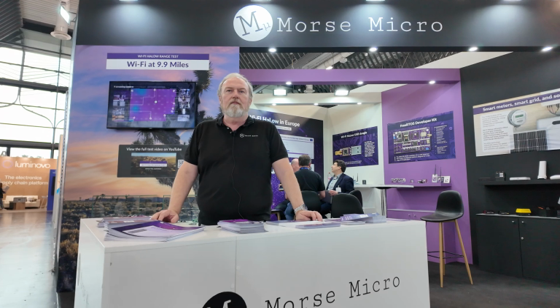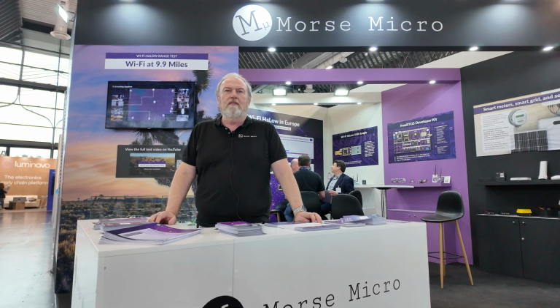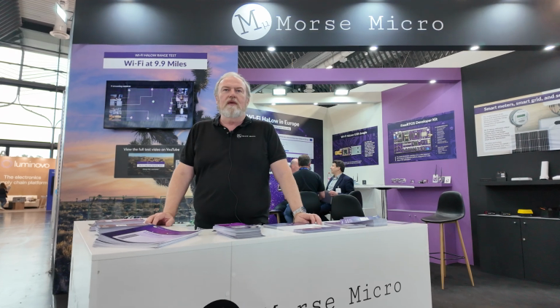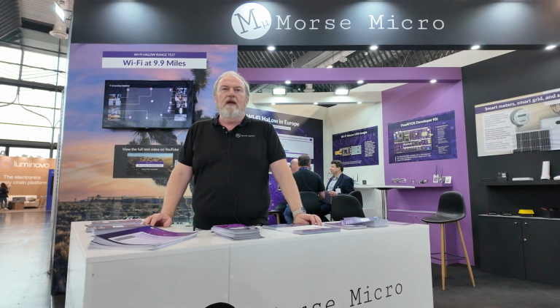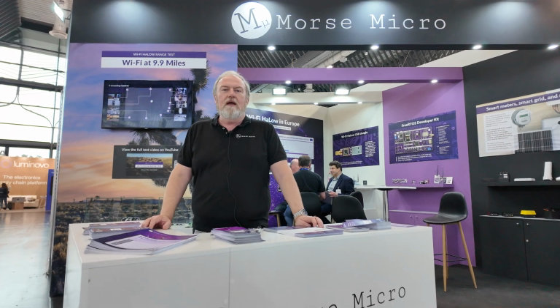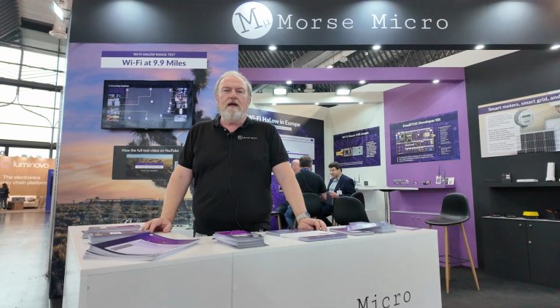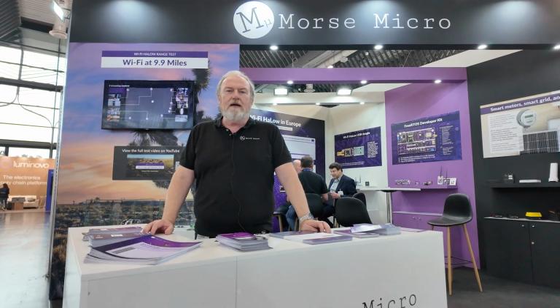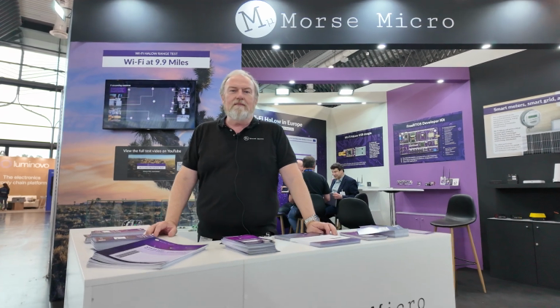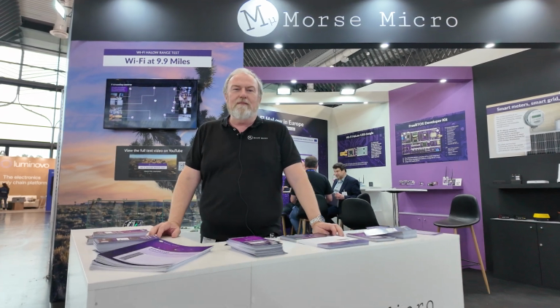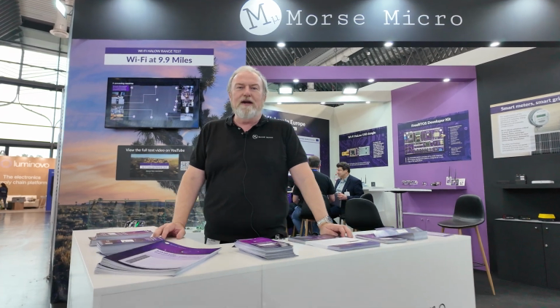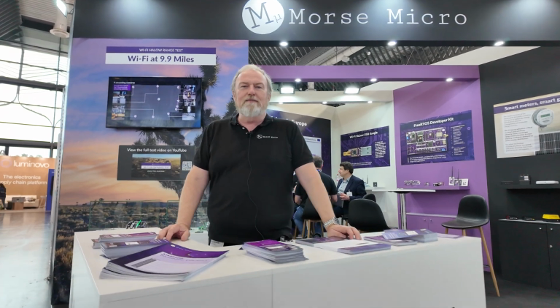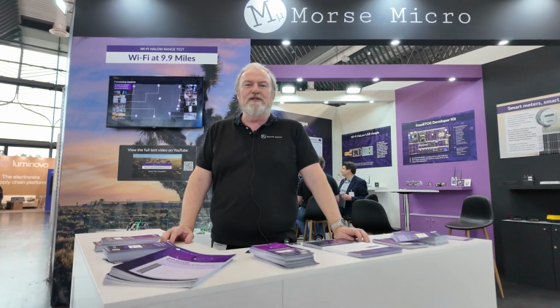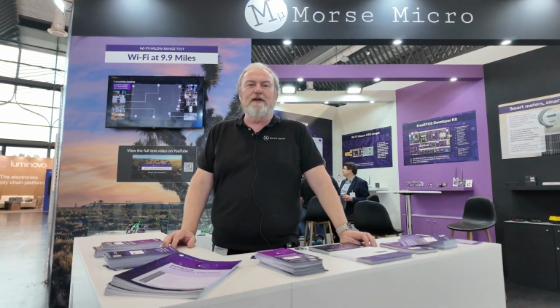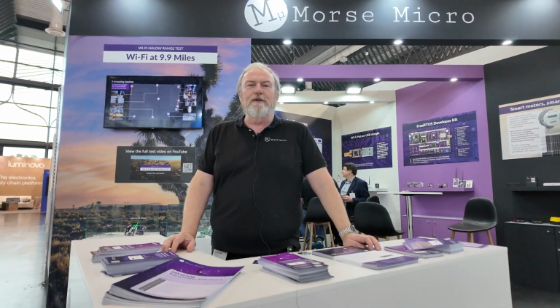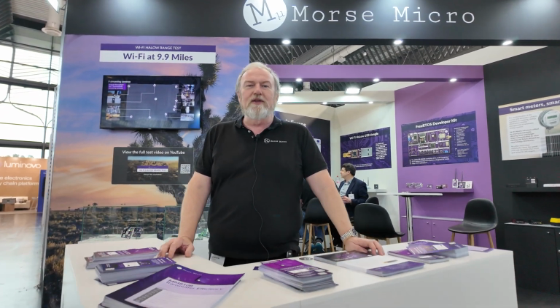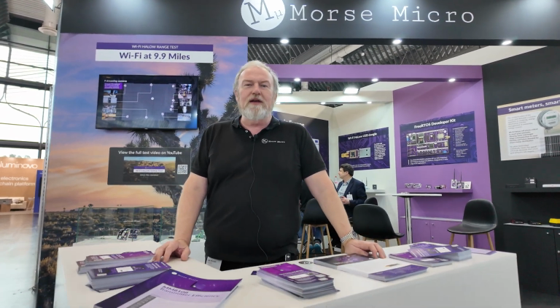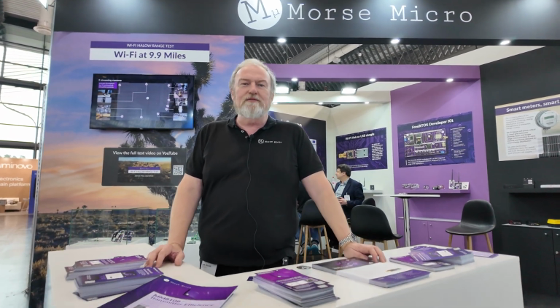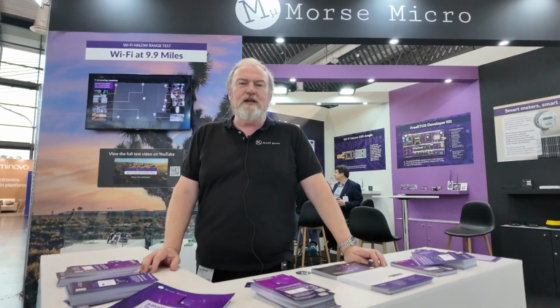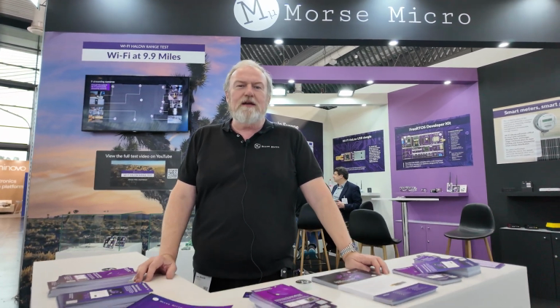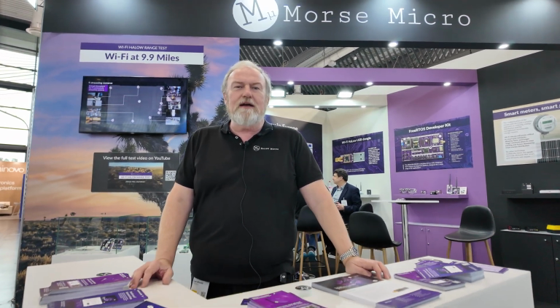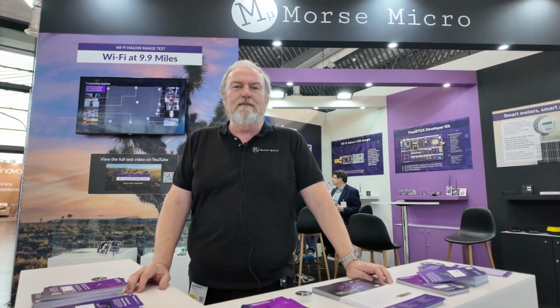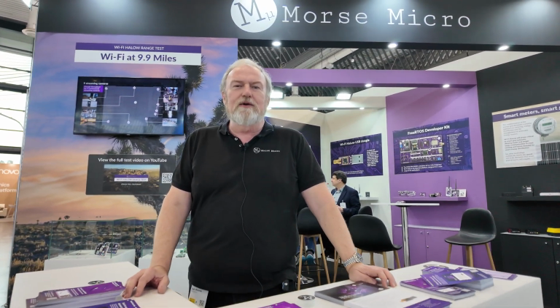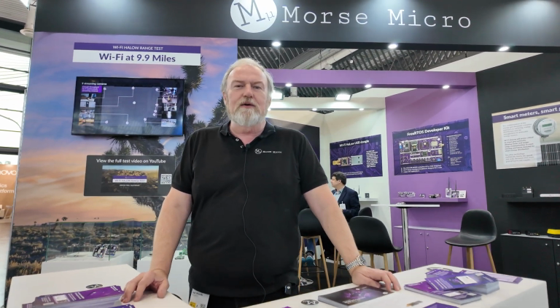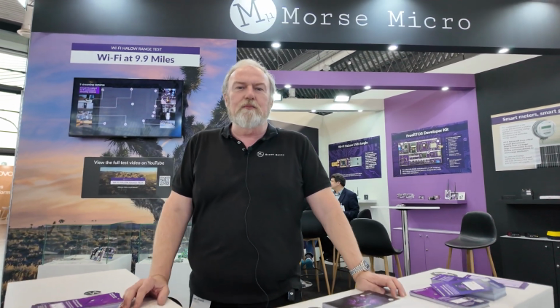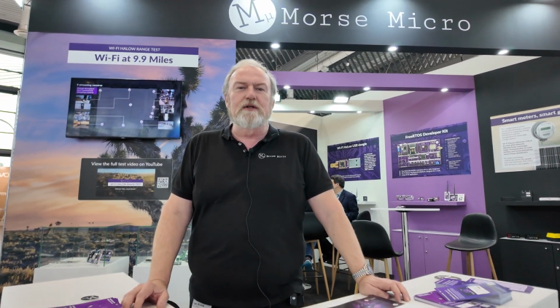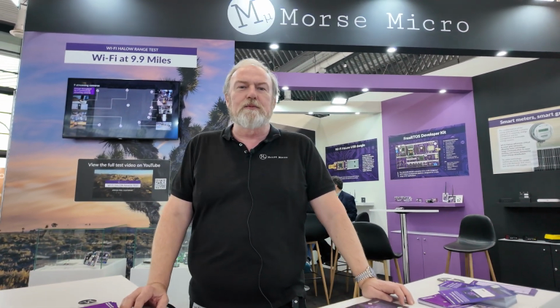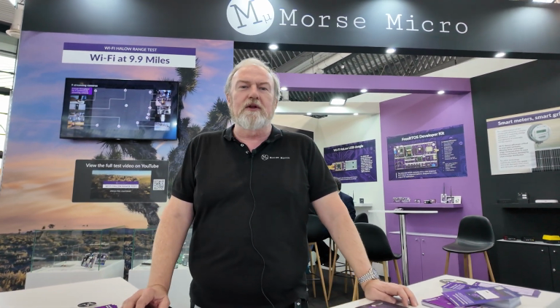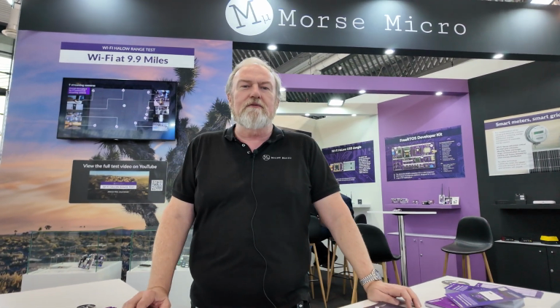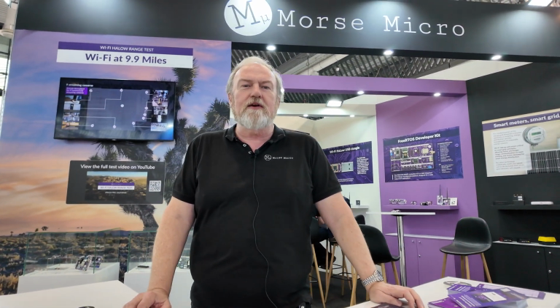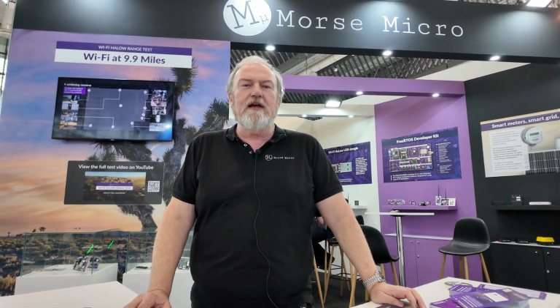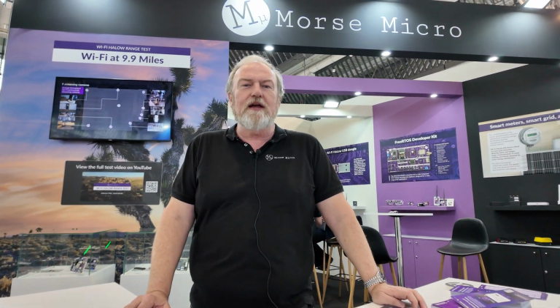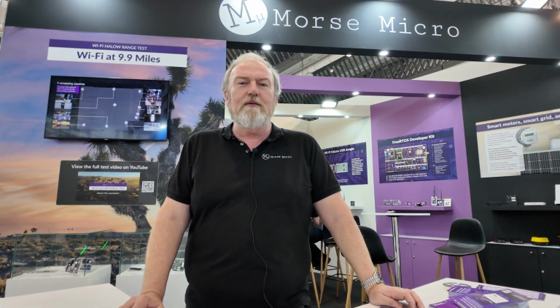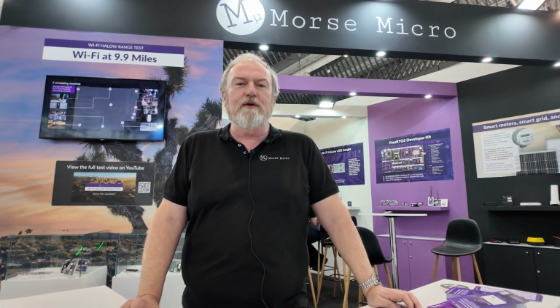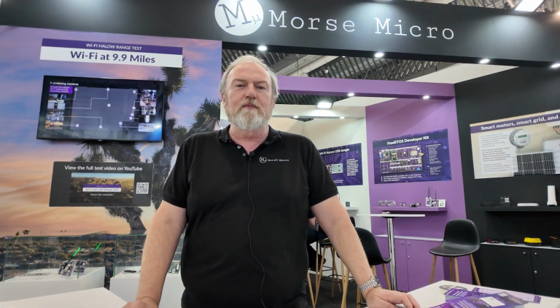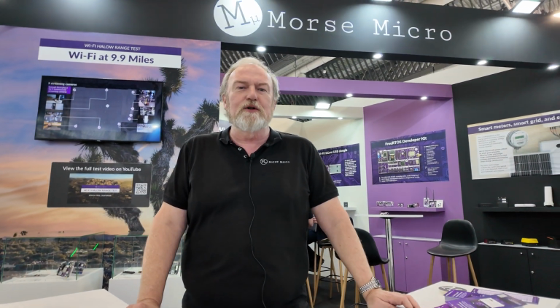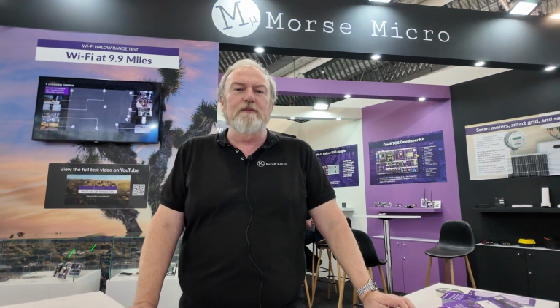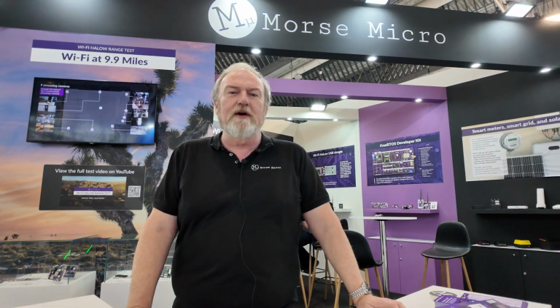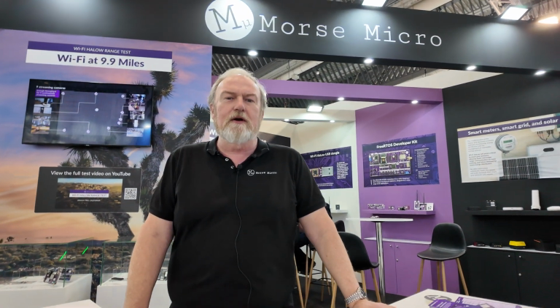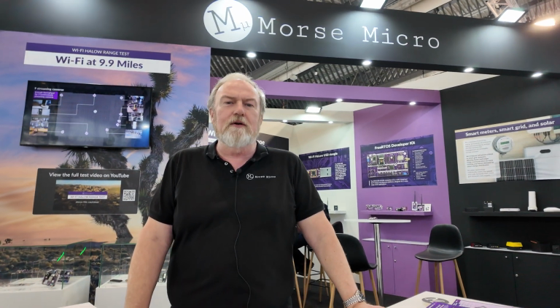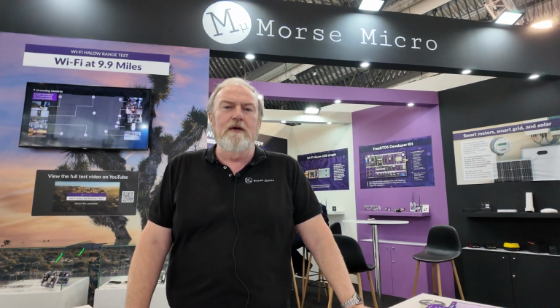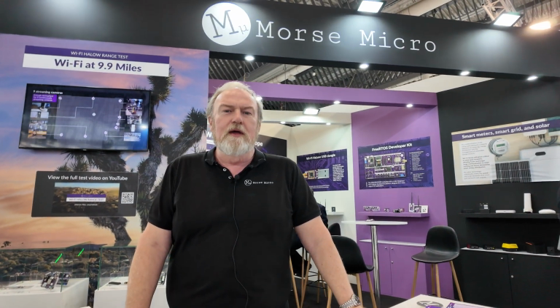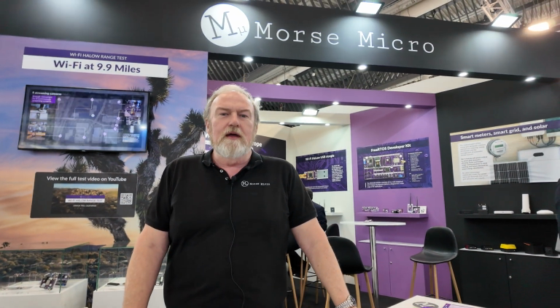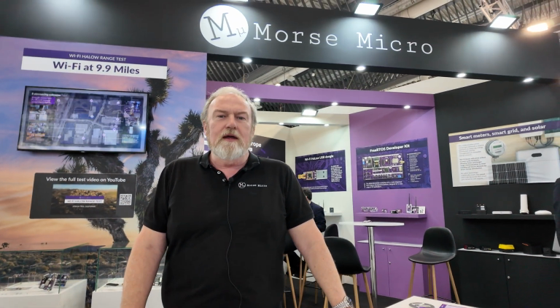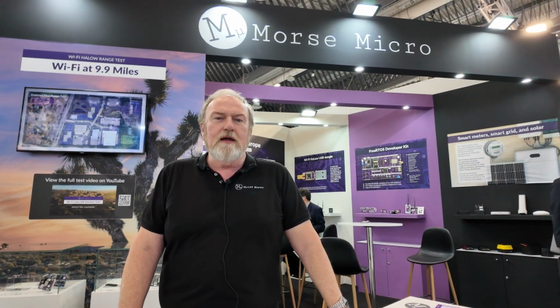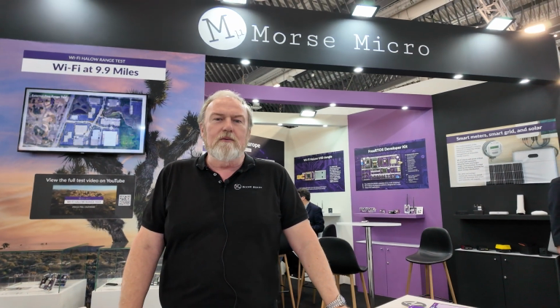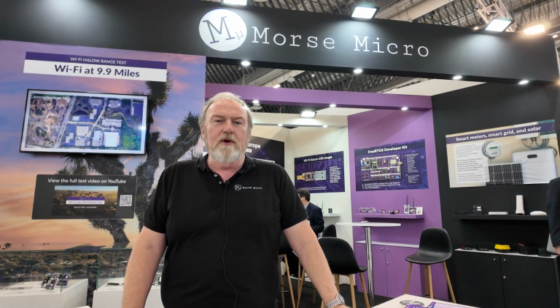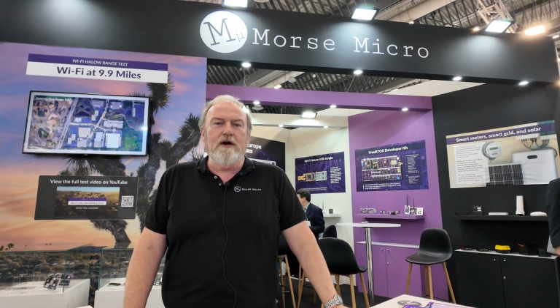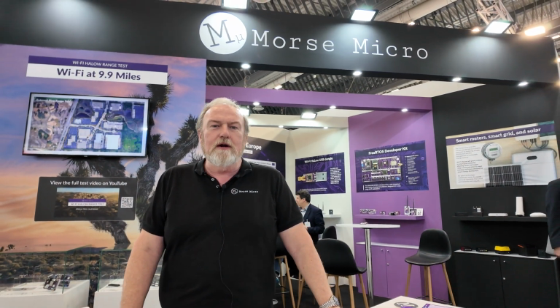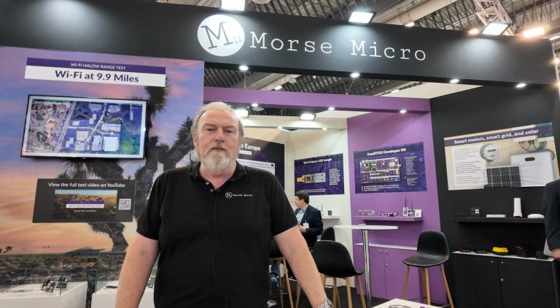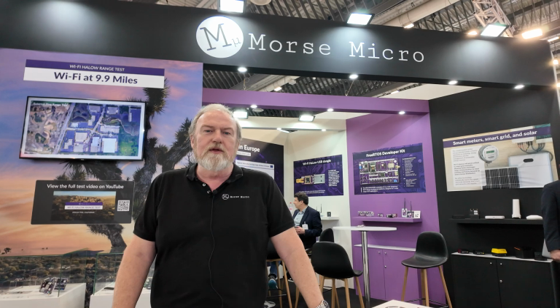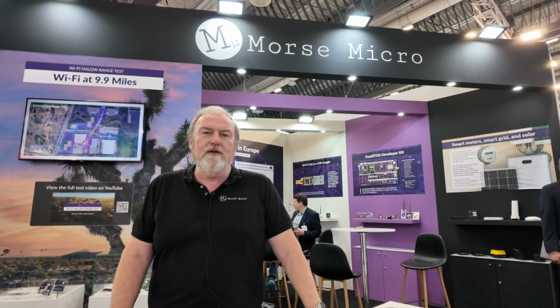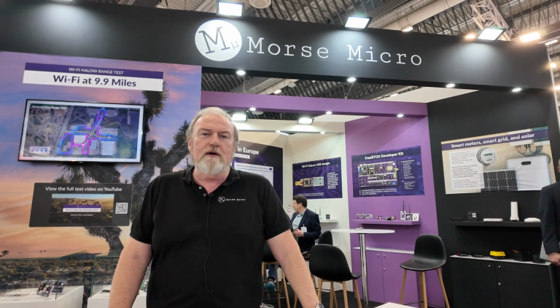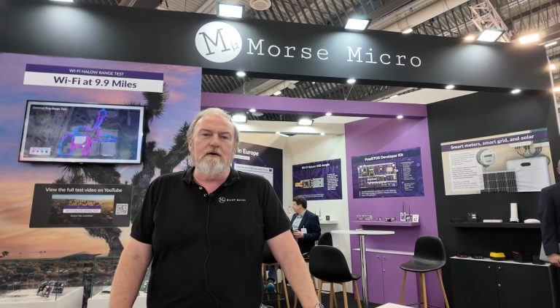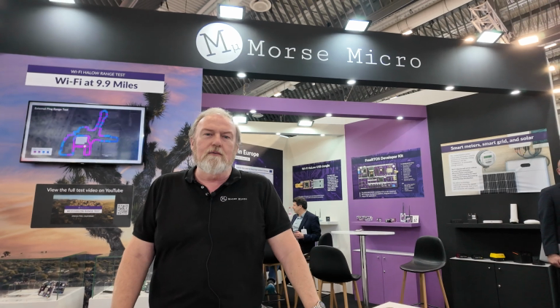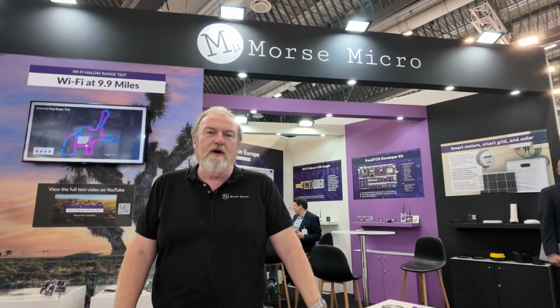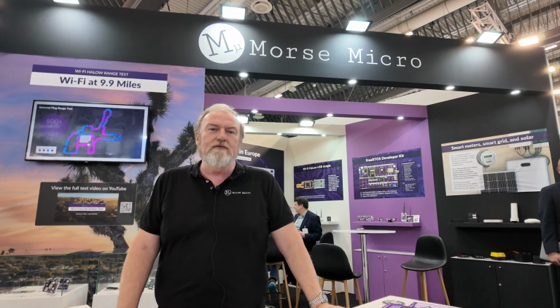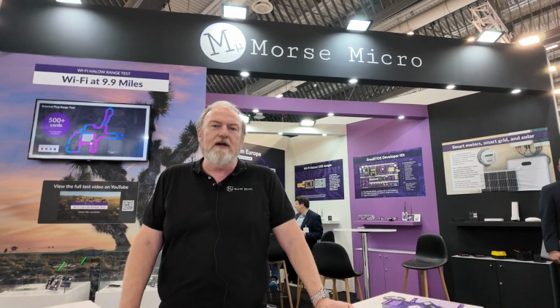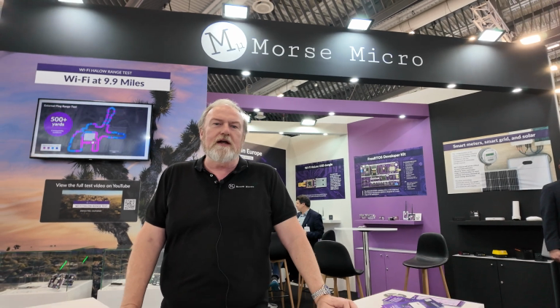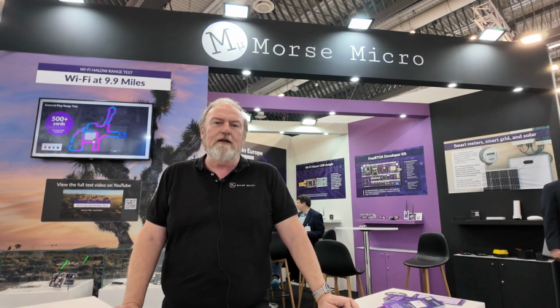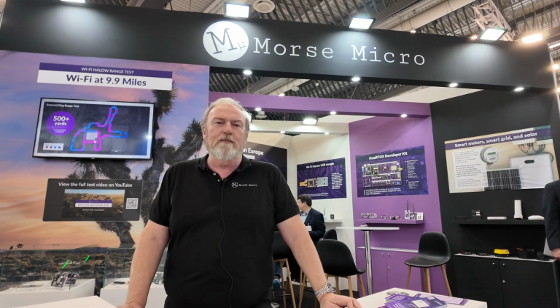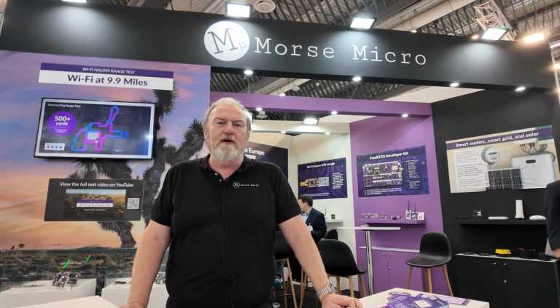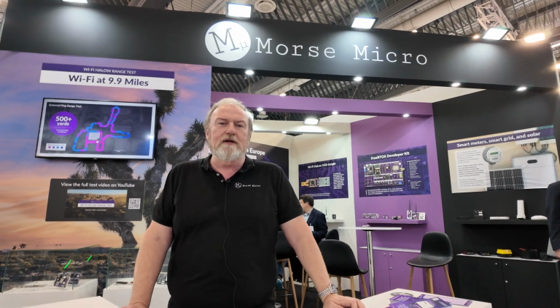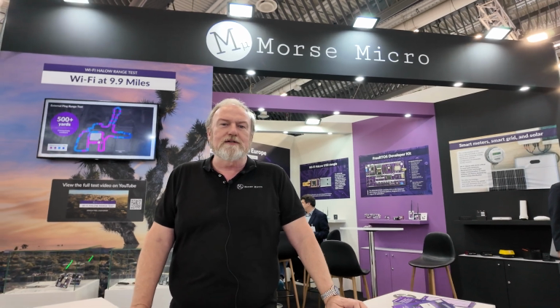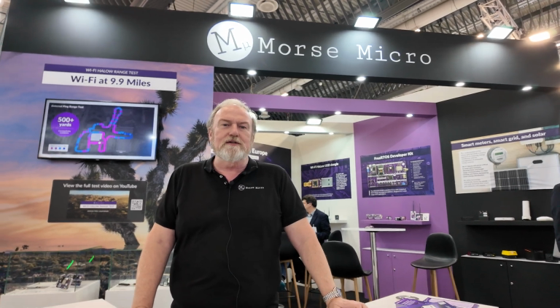Hi, my name is Andrew Mulievski. I'm a principal FAE with Morse Micro and we're here with our Wi-Fi HaLow products.